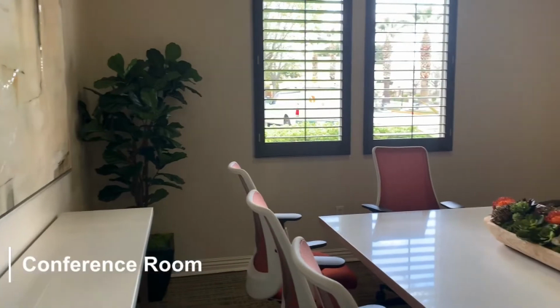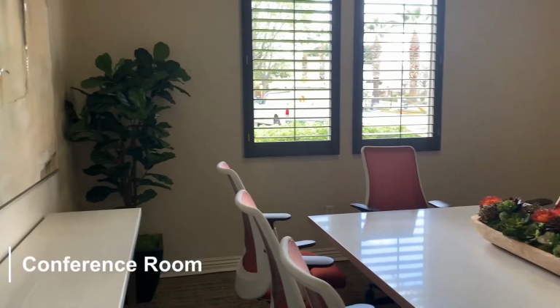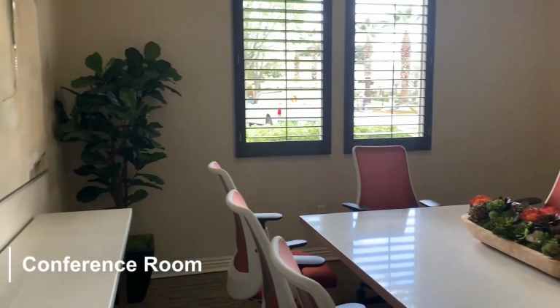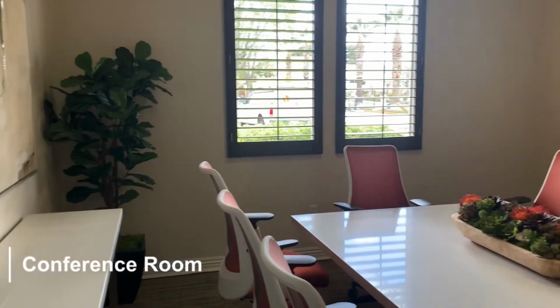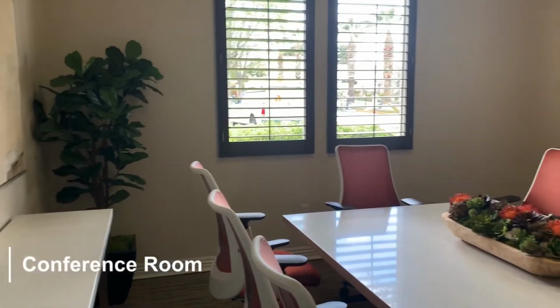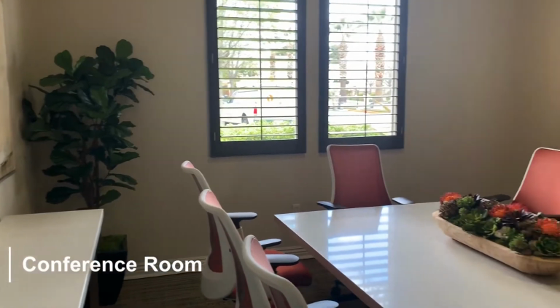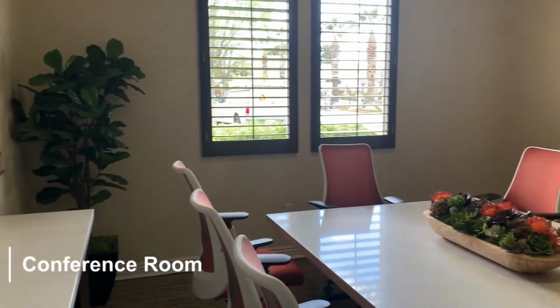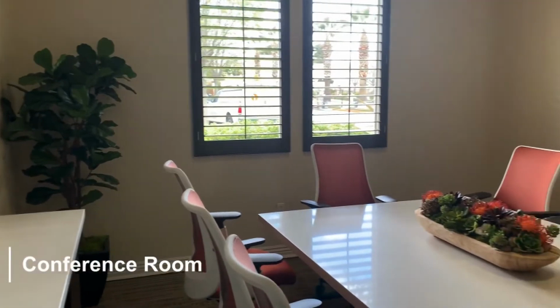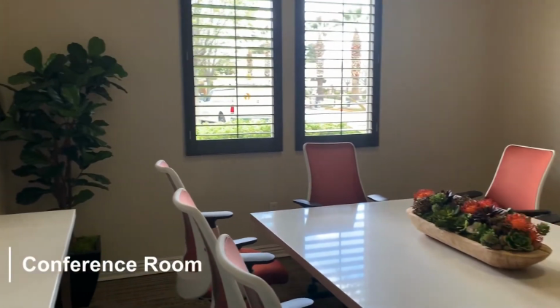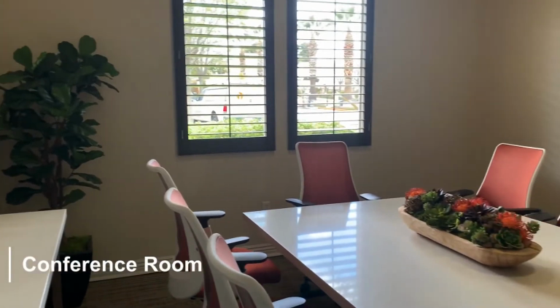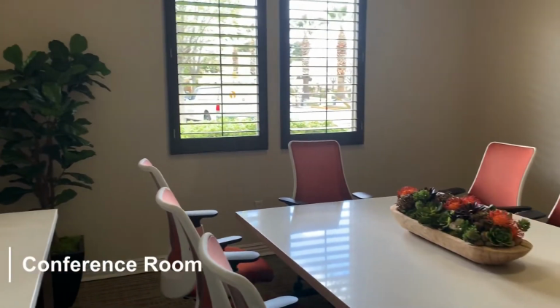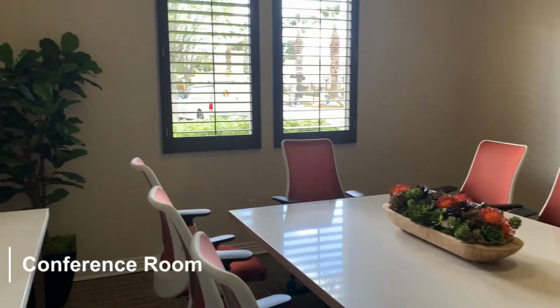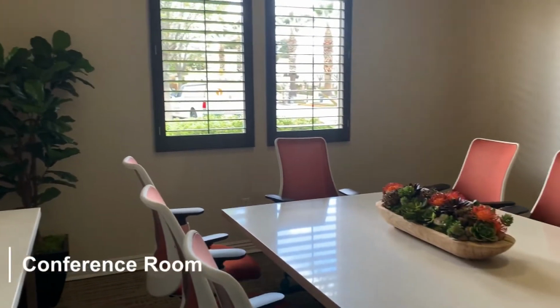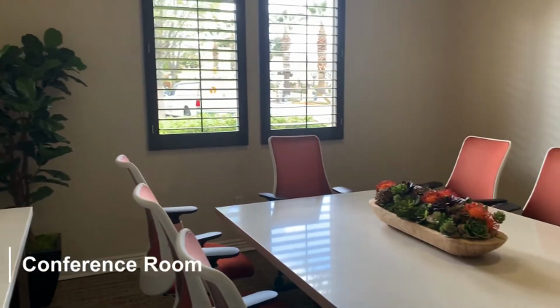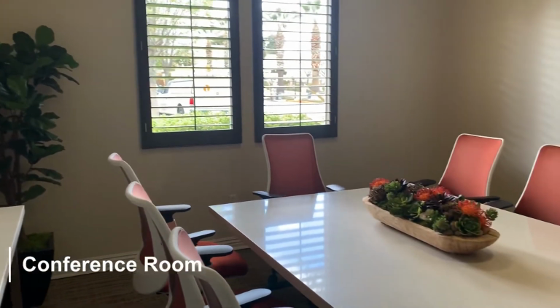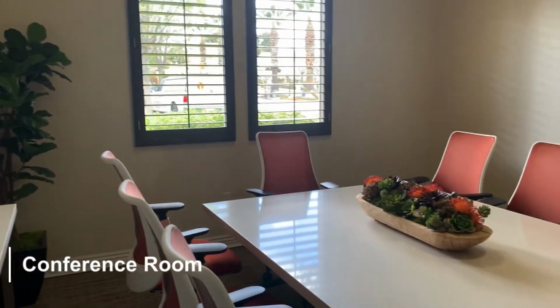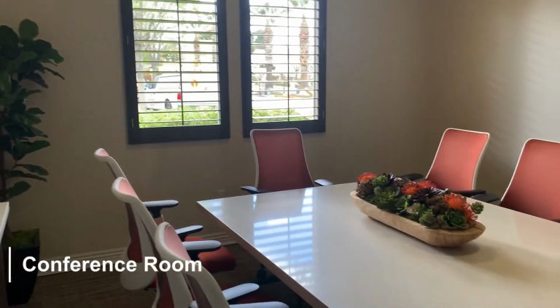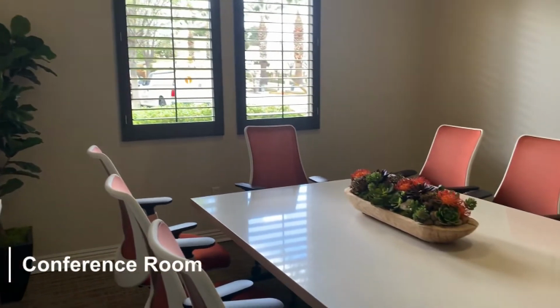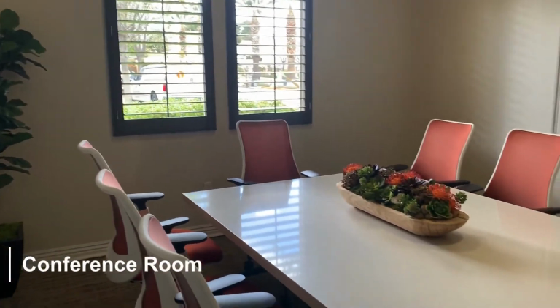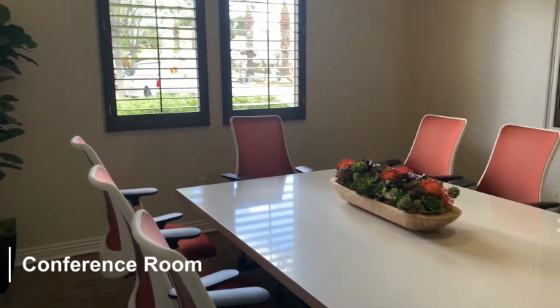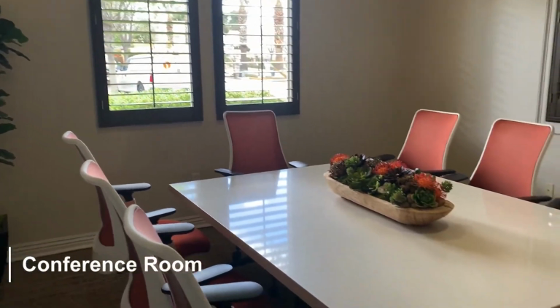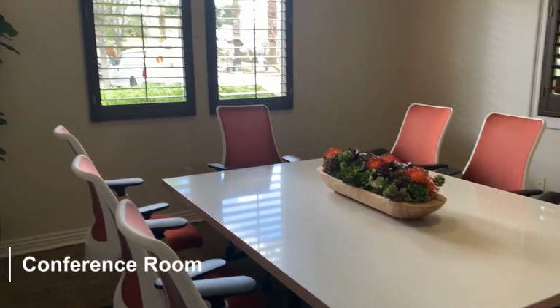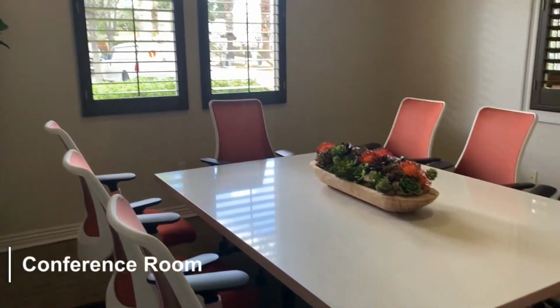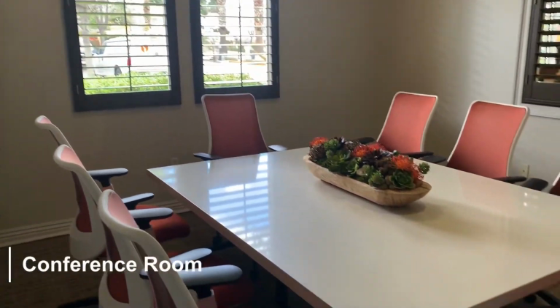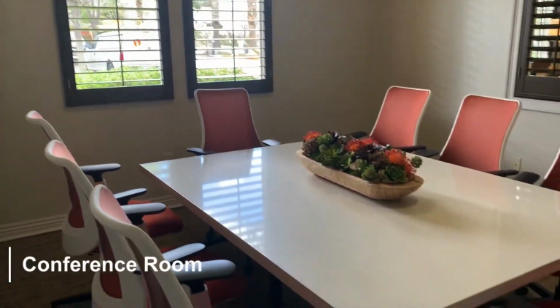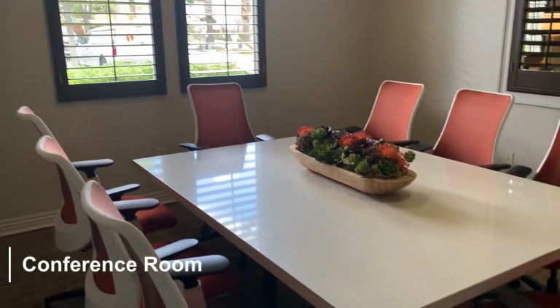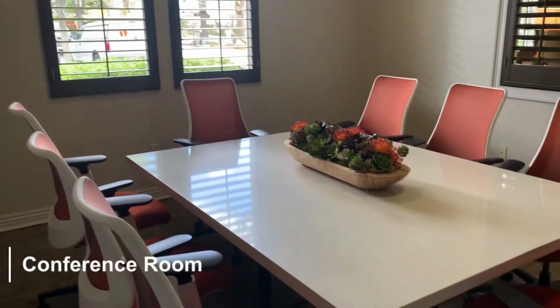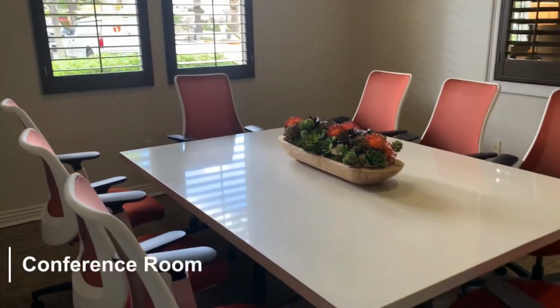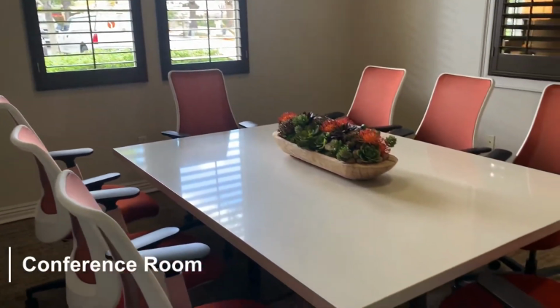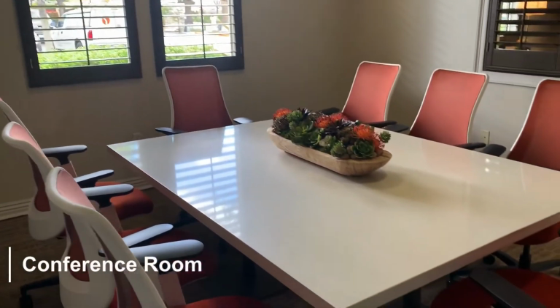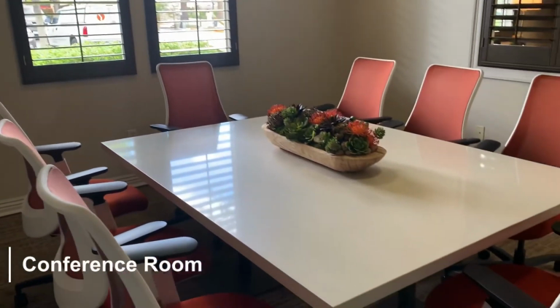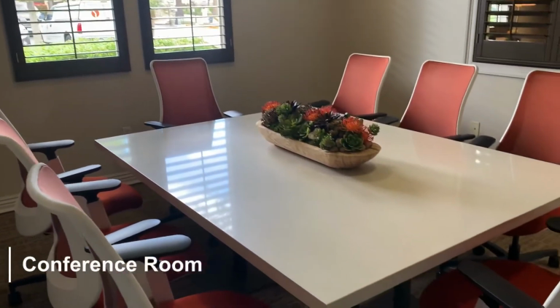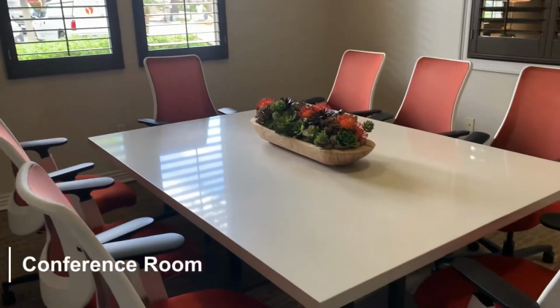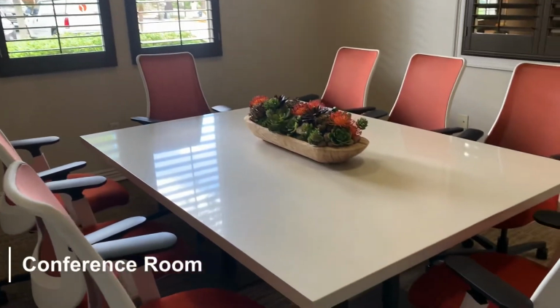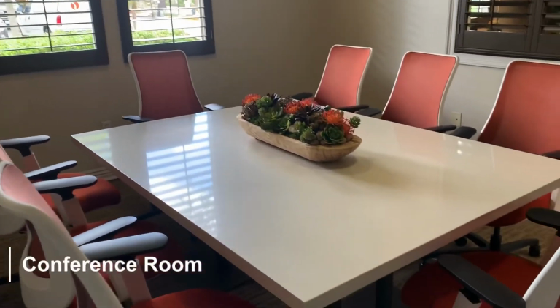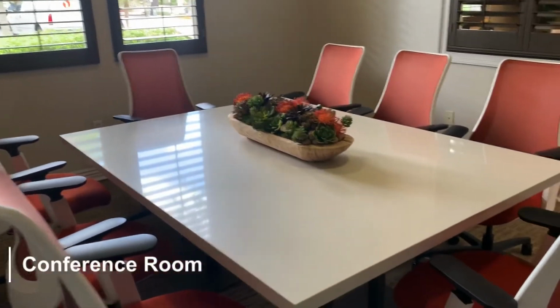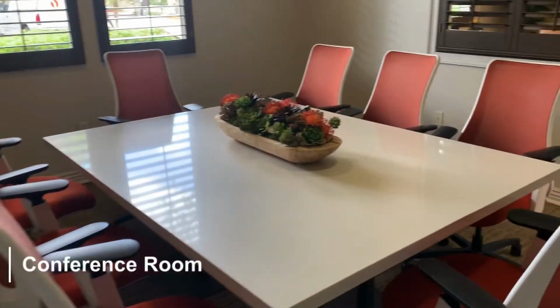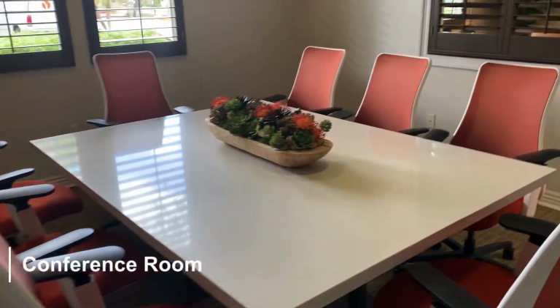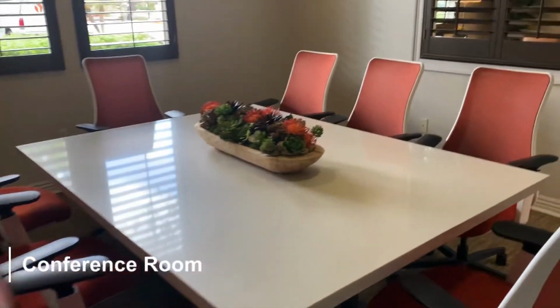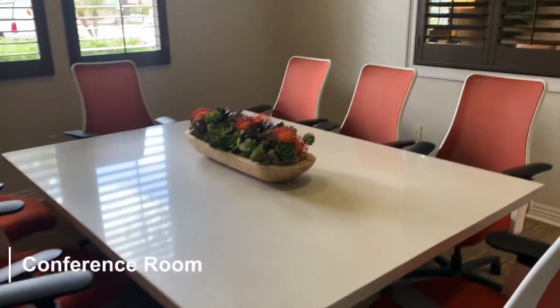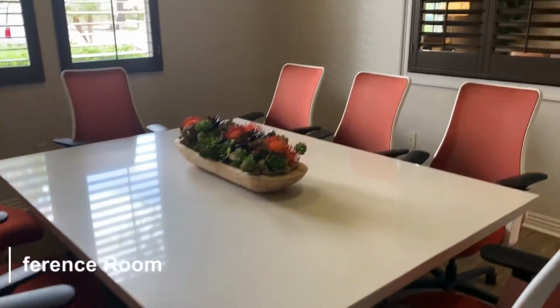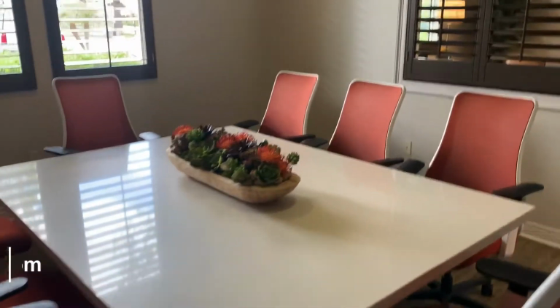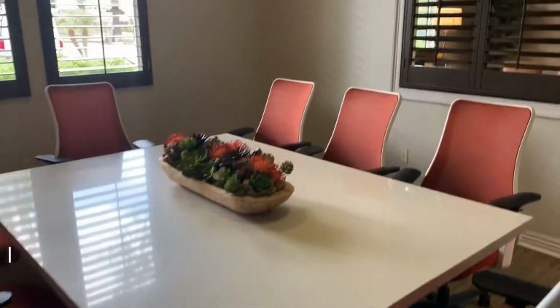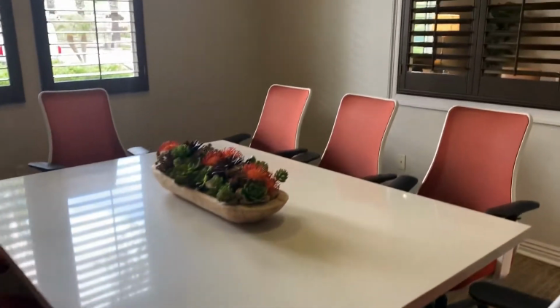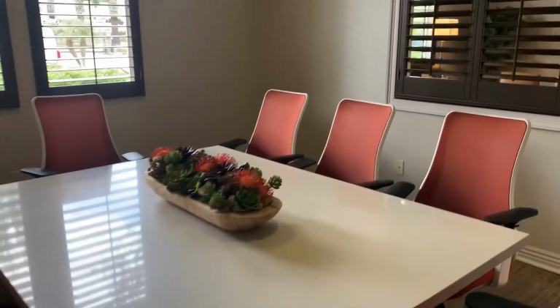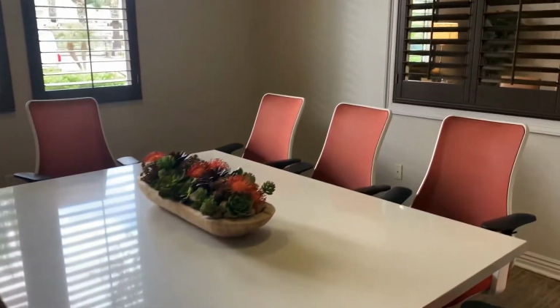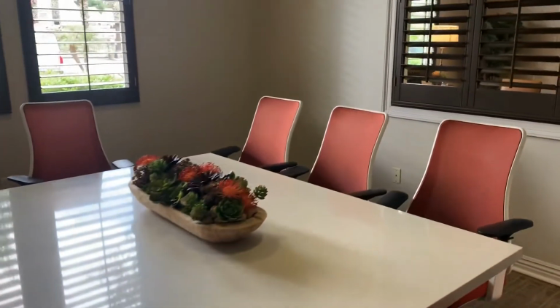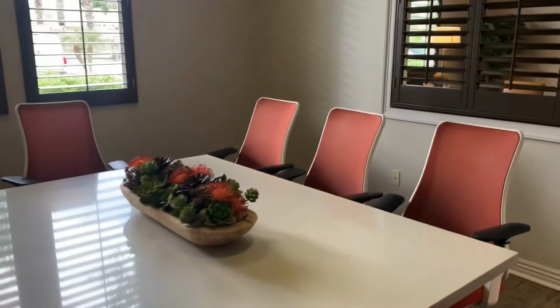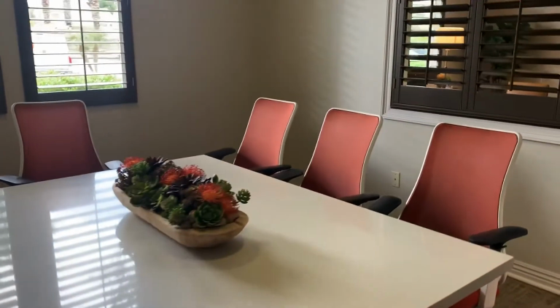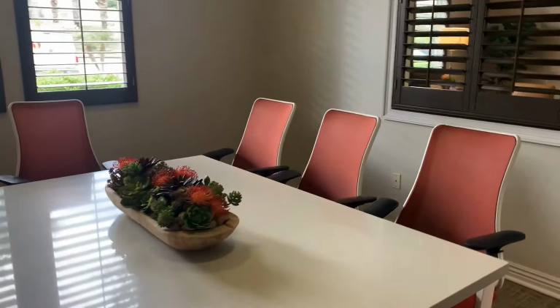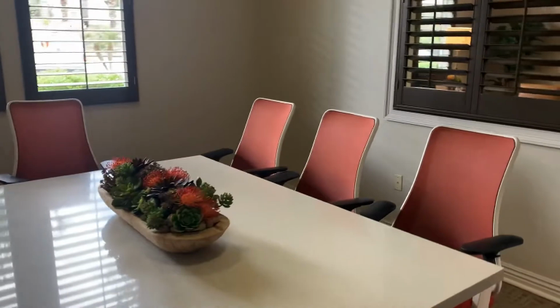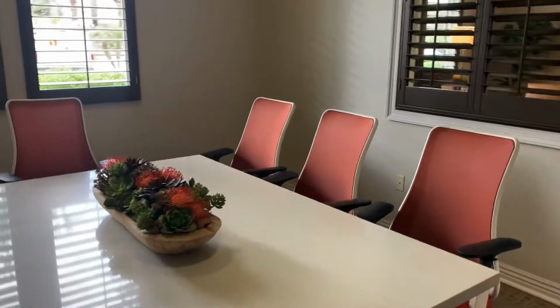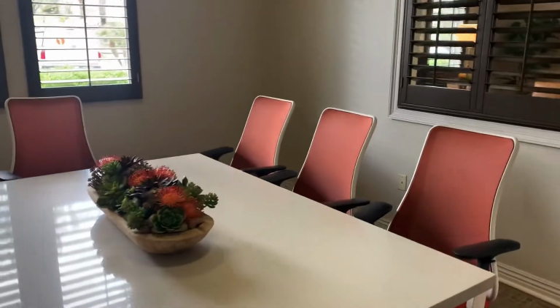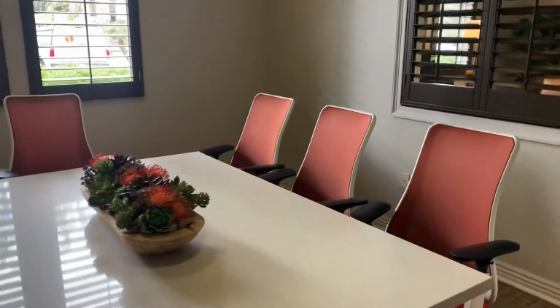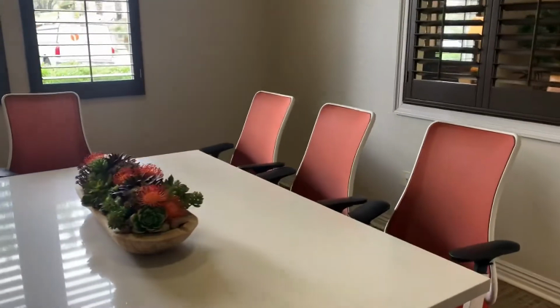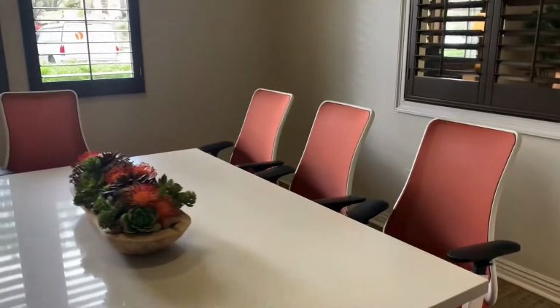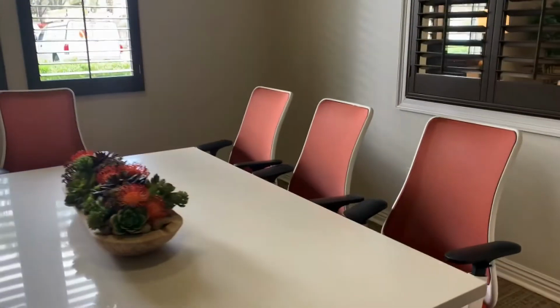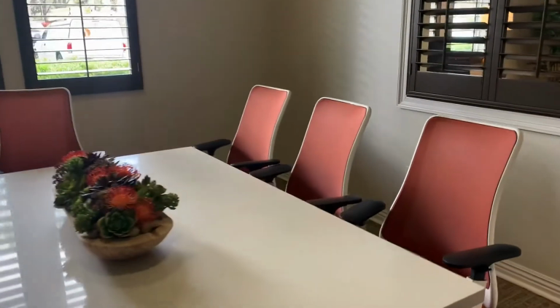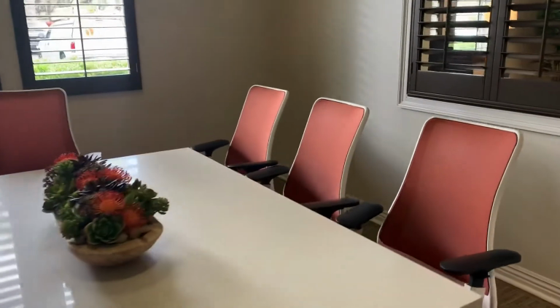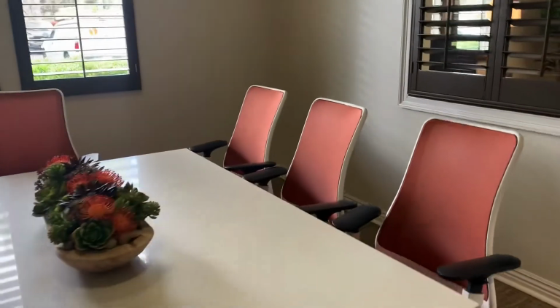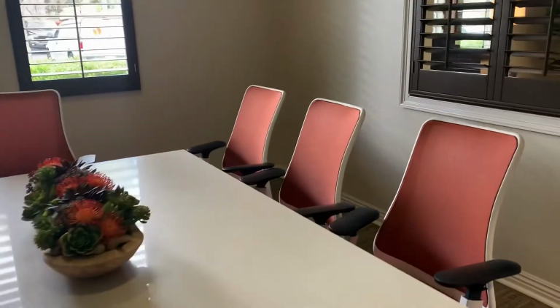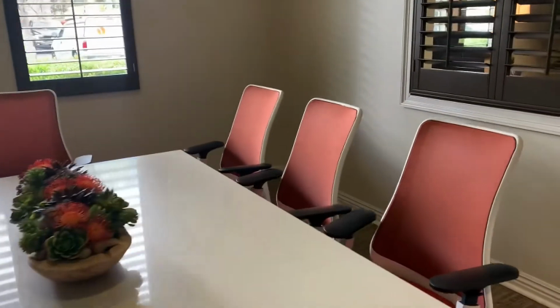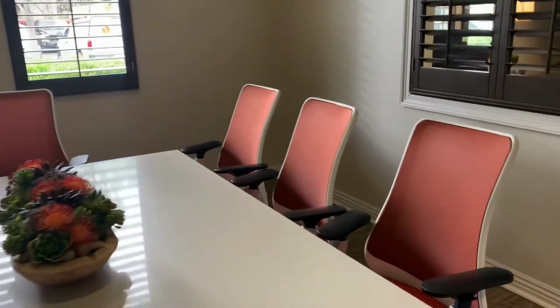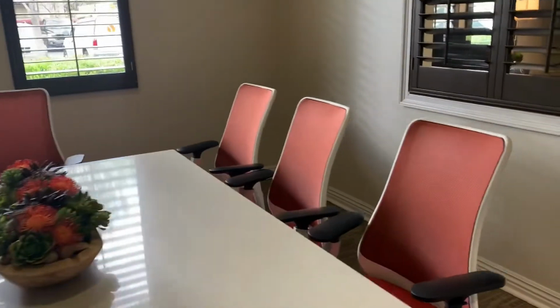Here you can see our conference room. This is located inside the main office and is available to be used by our residents.